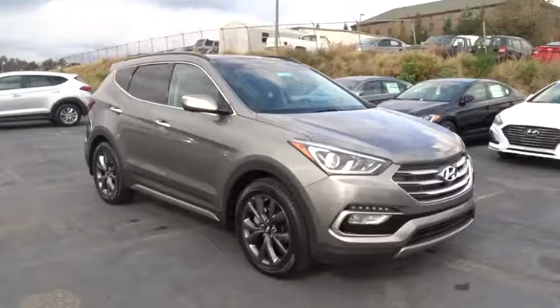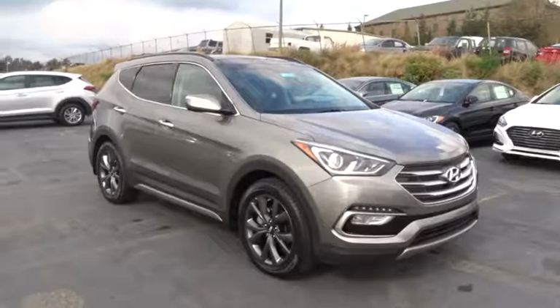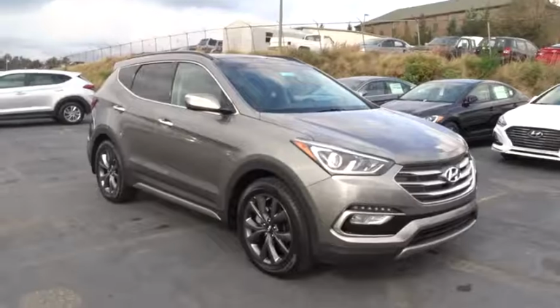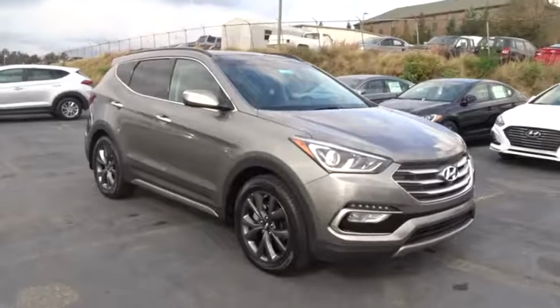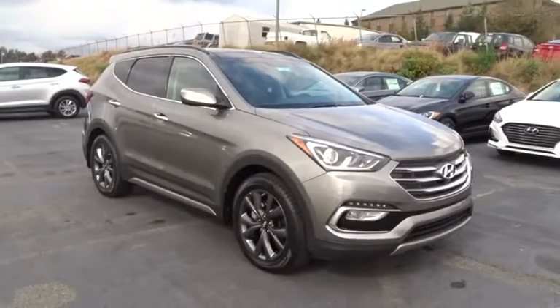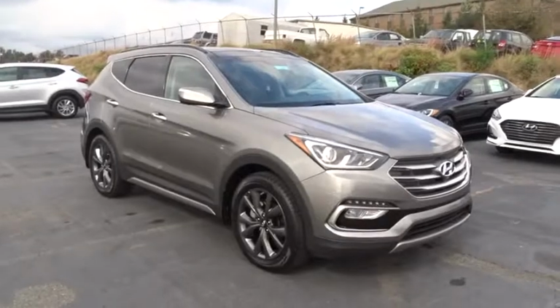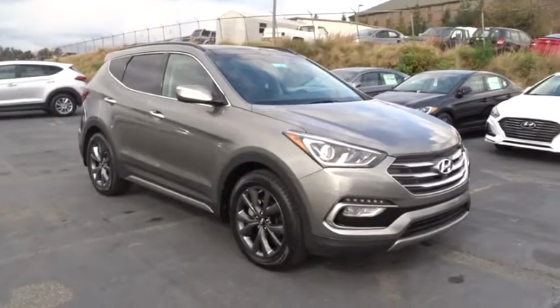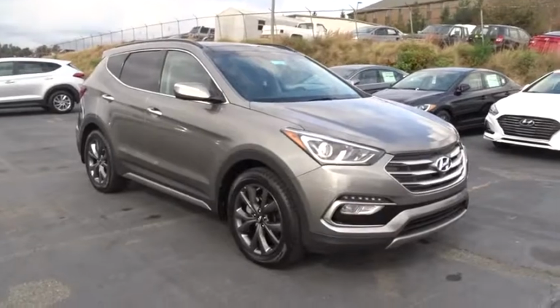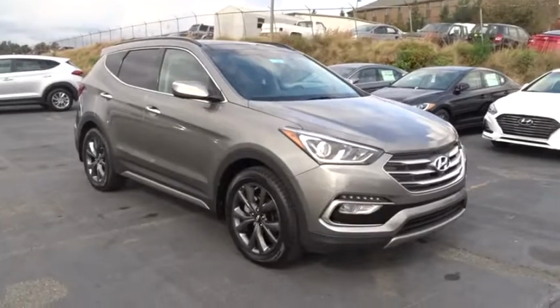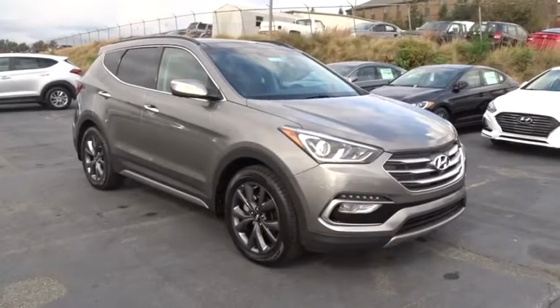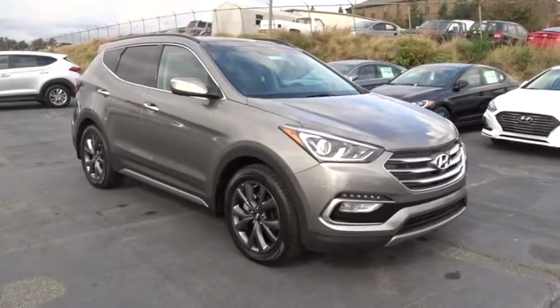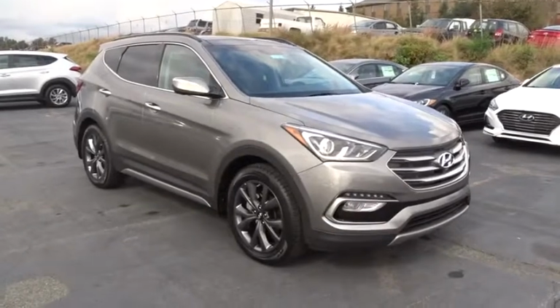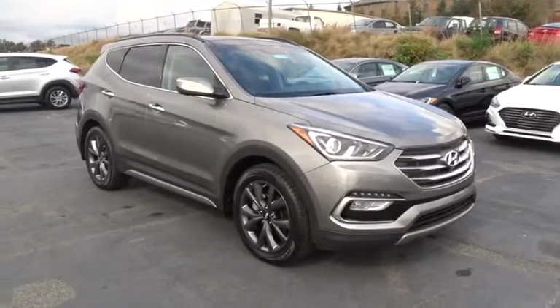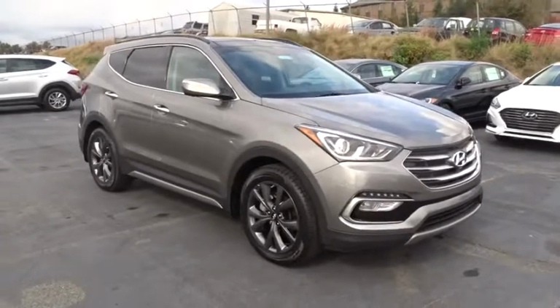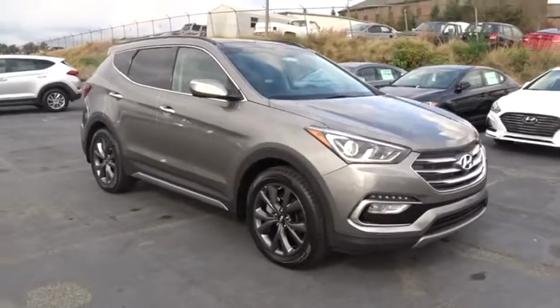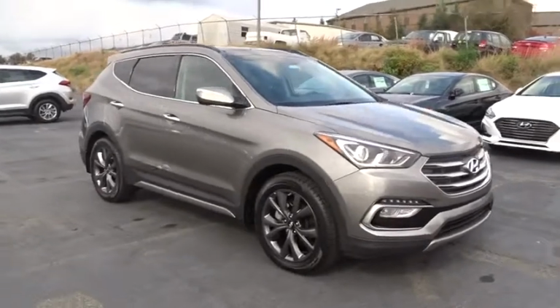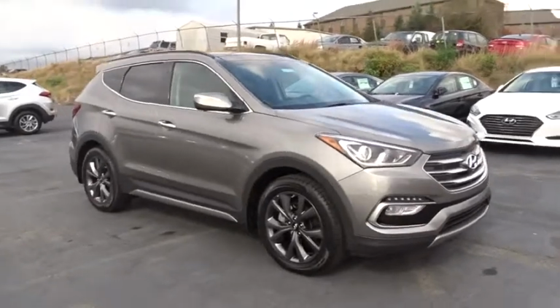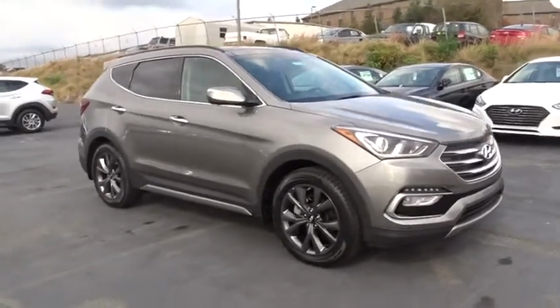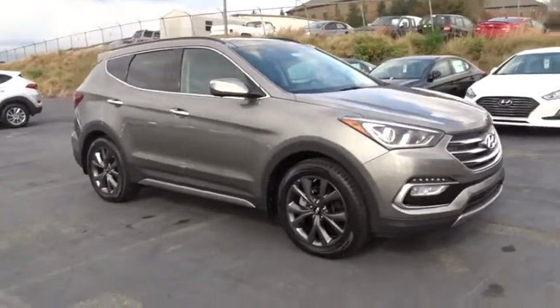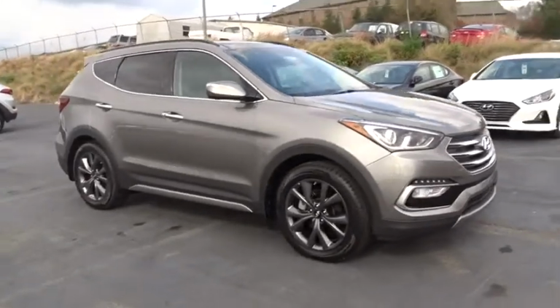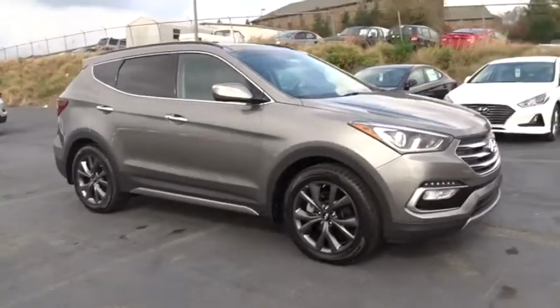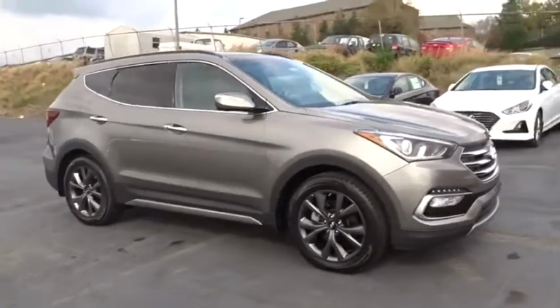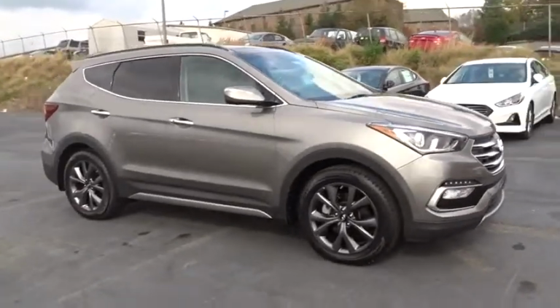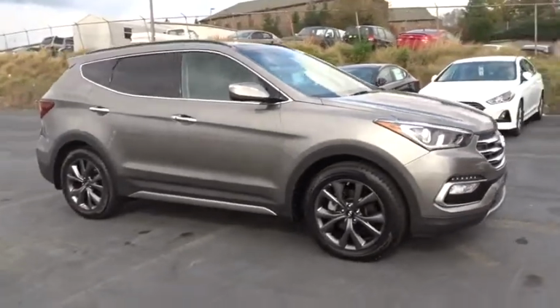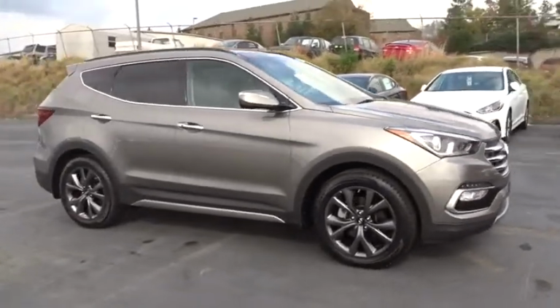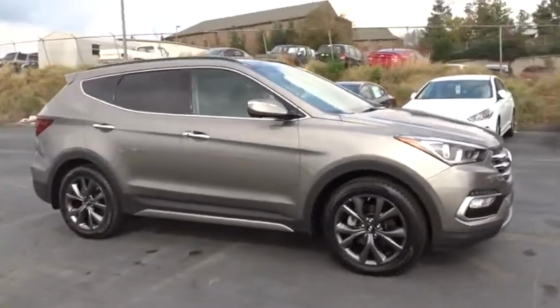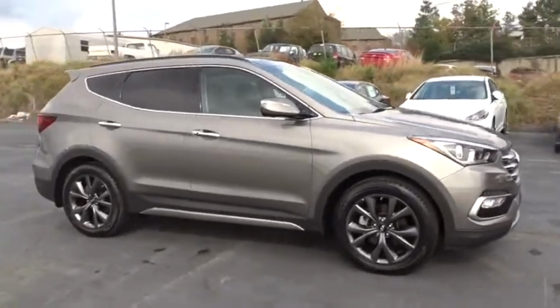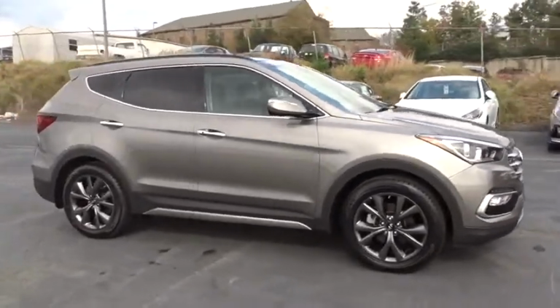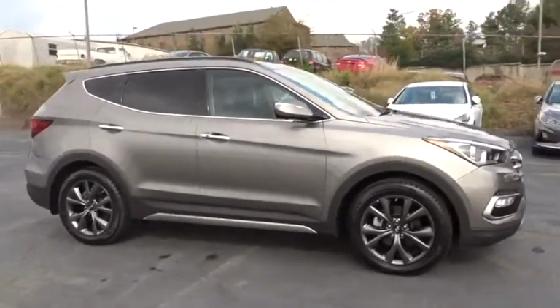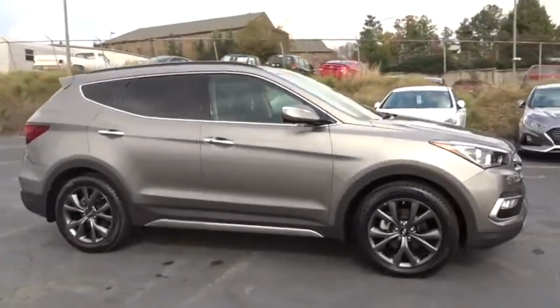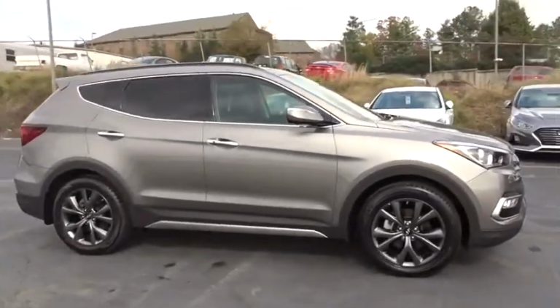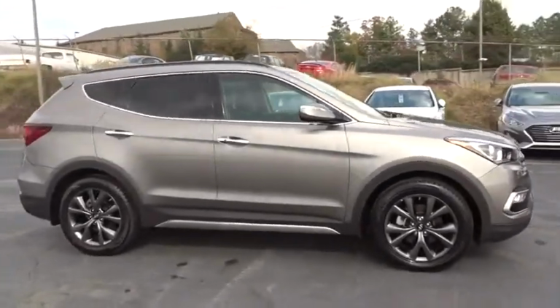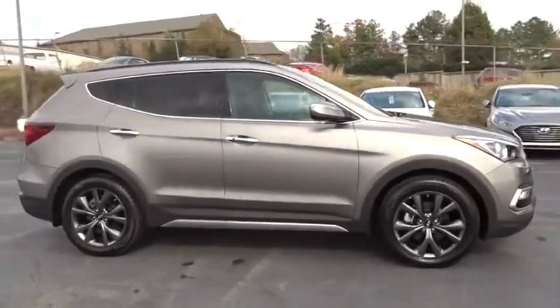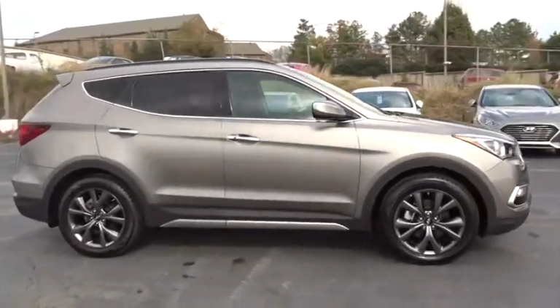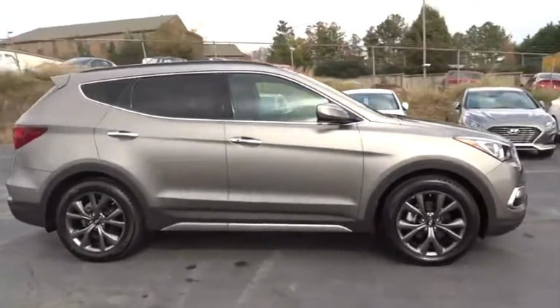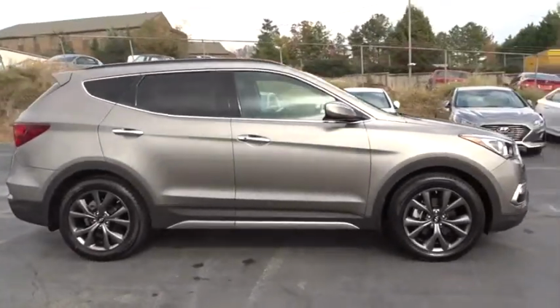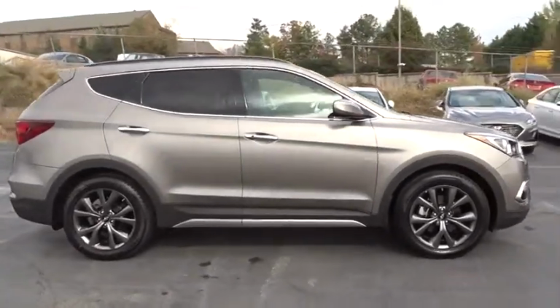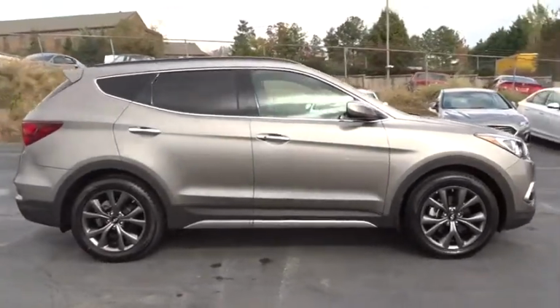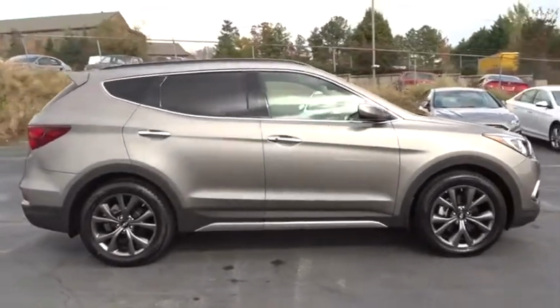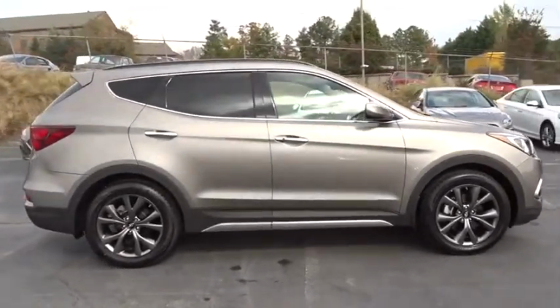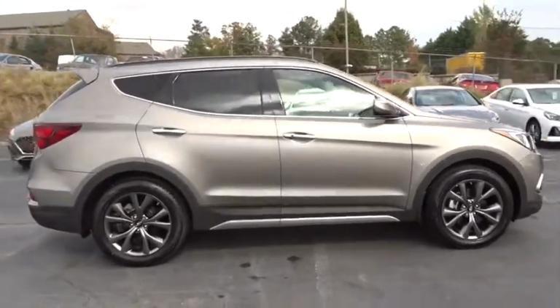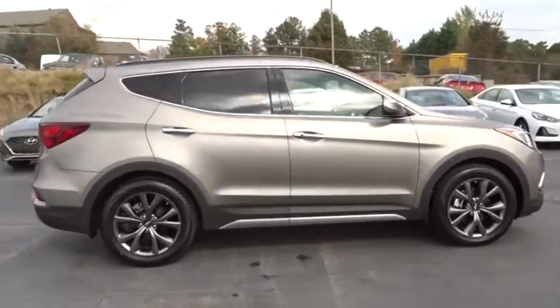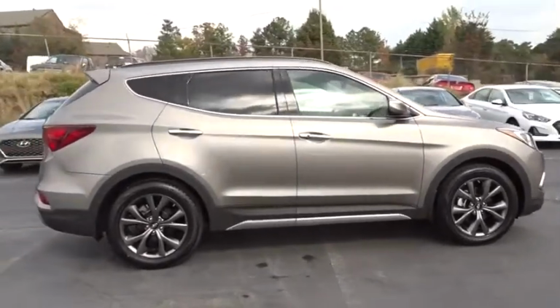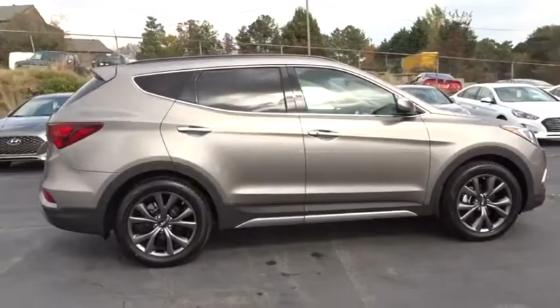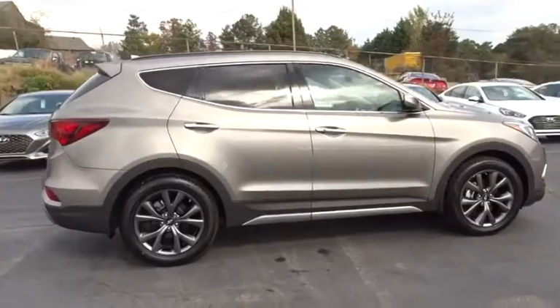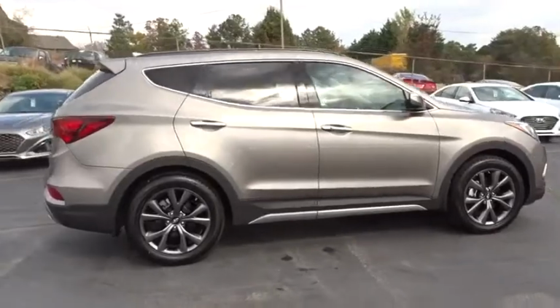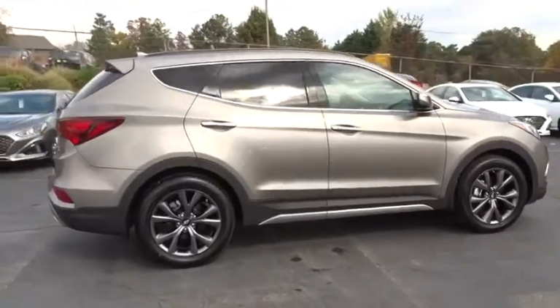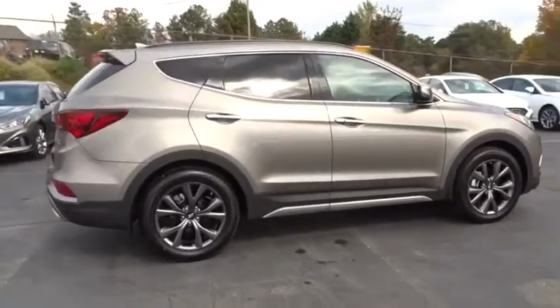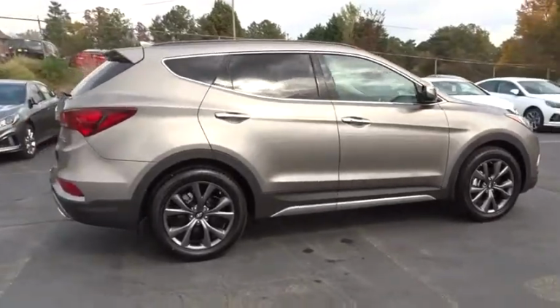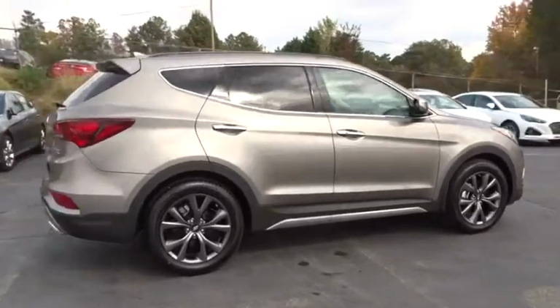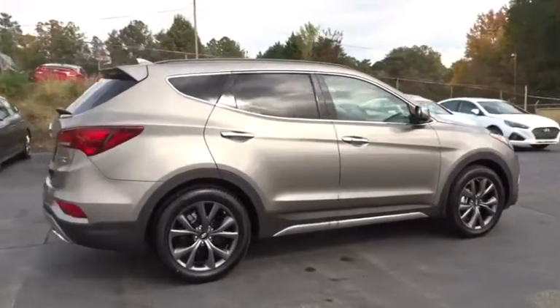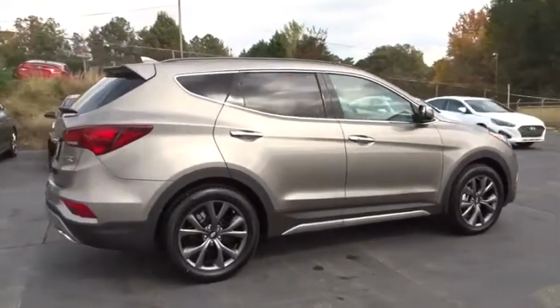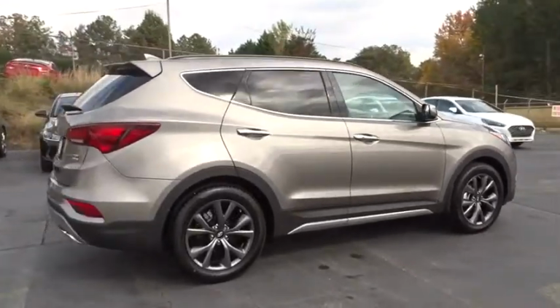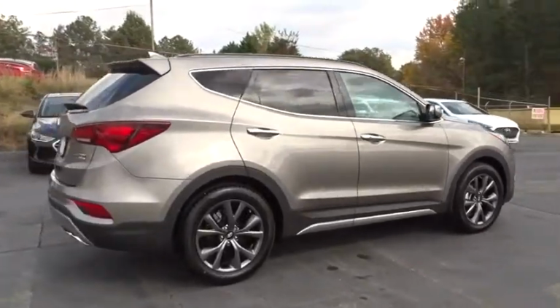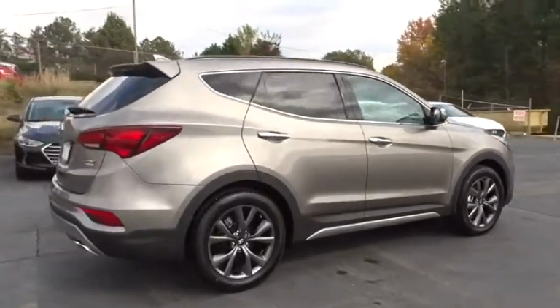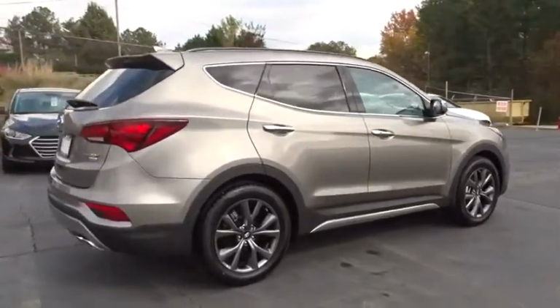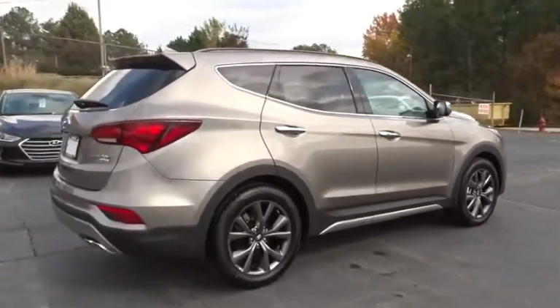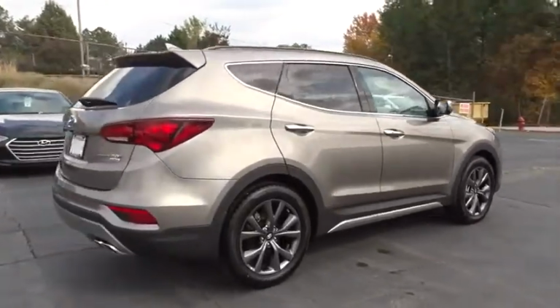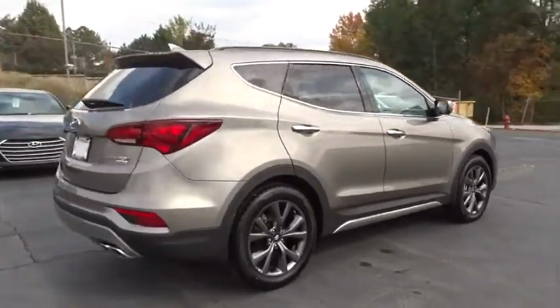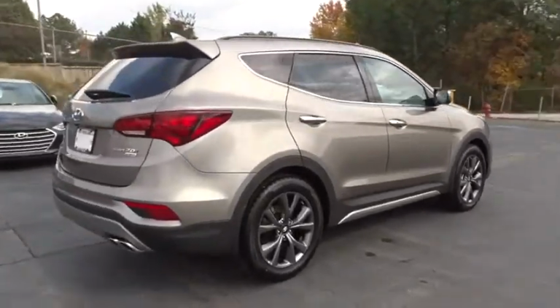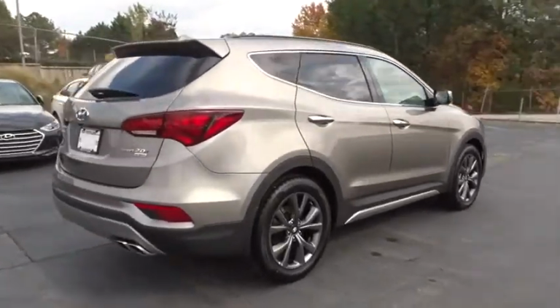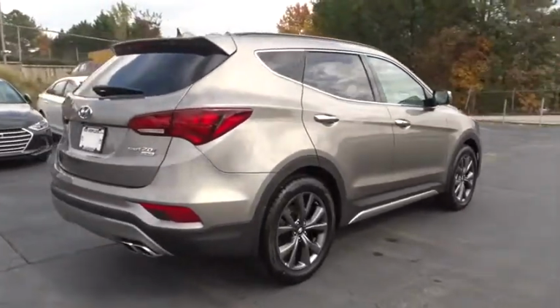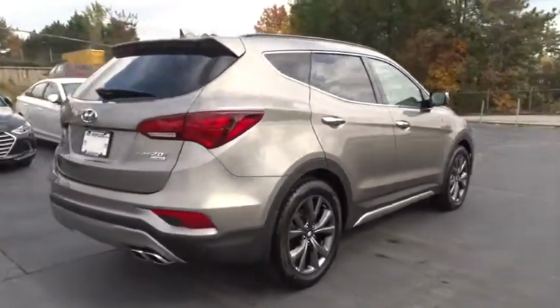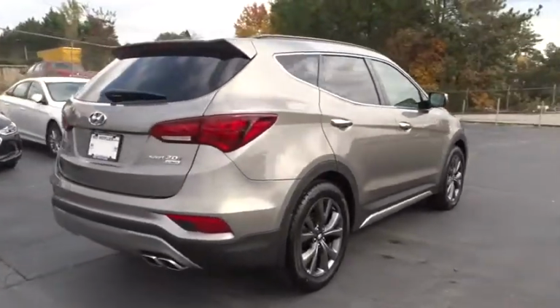The 2017 Hyundai Santa Fe. Style. Quality. Performance. Value. Need we say more?